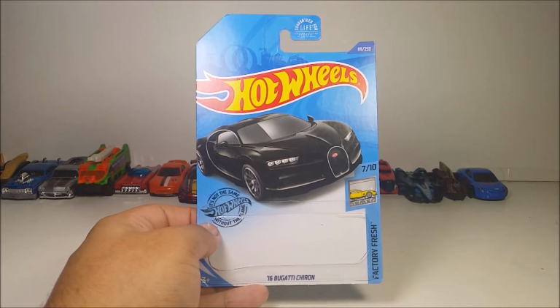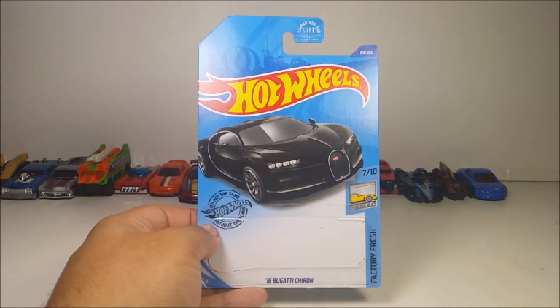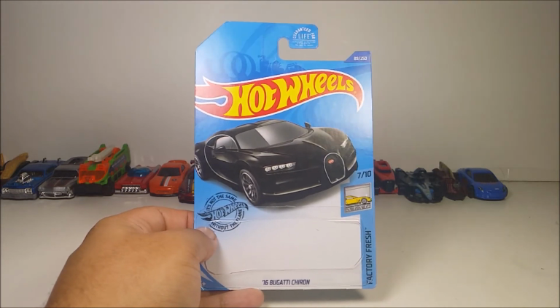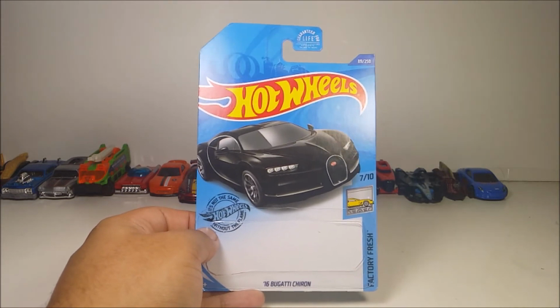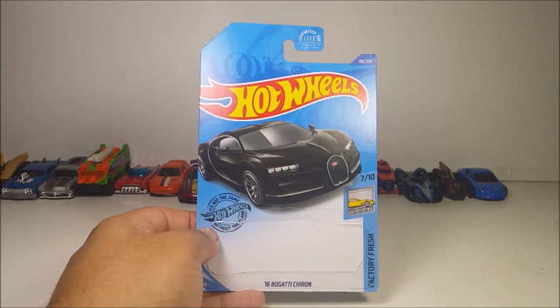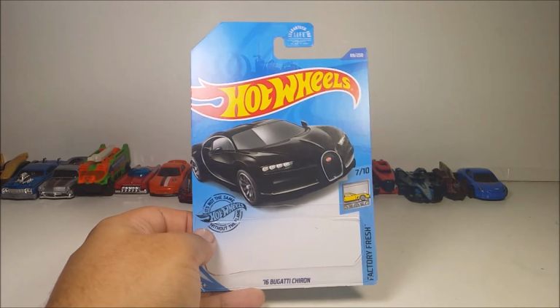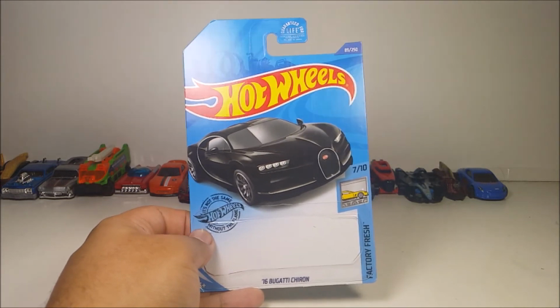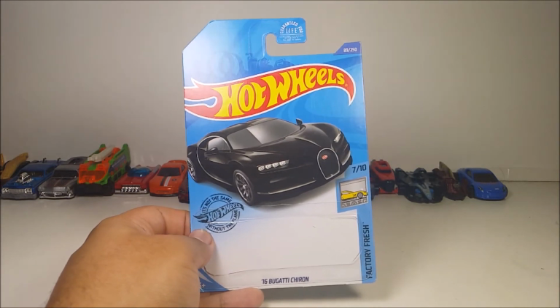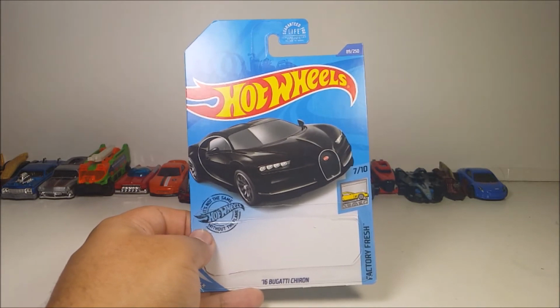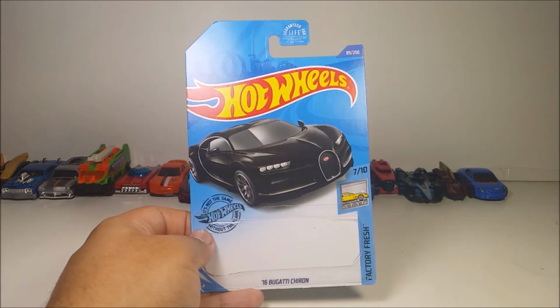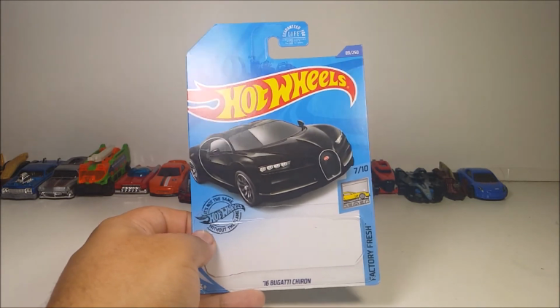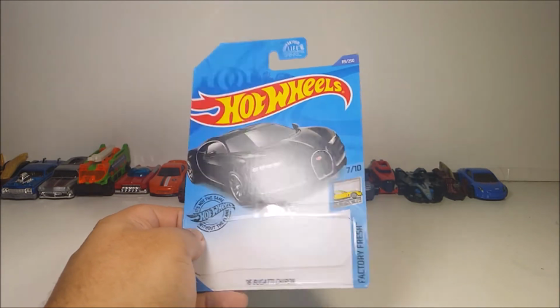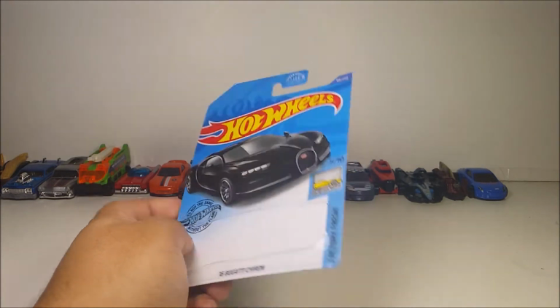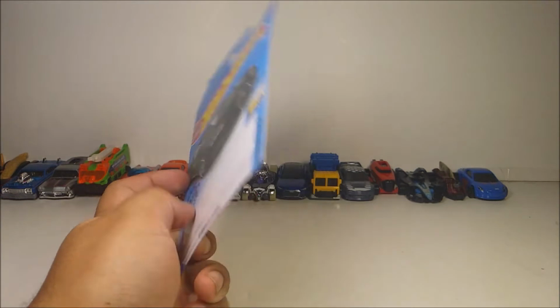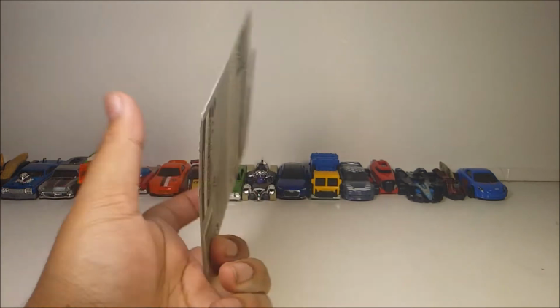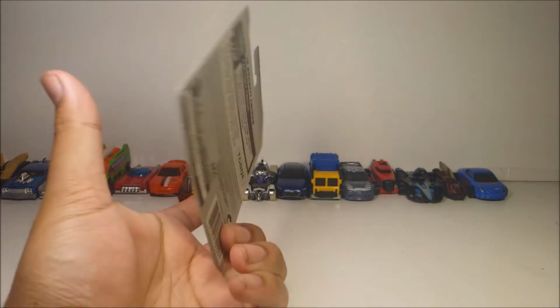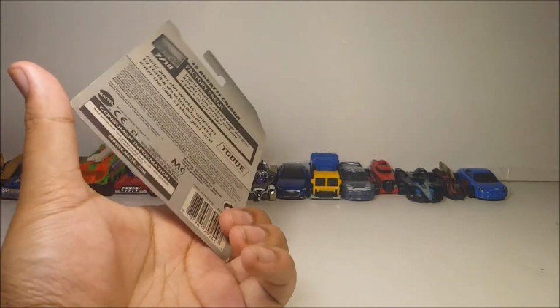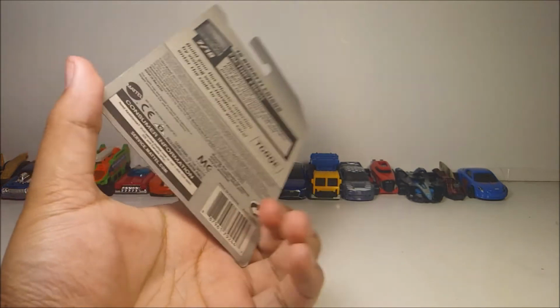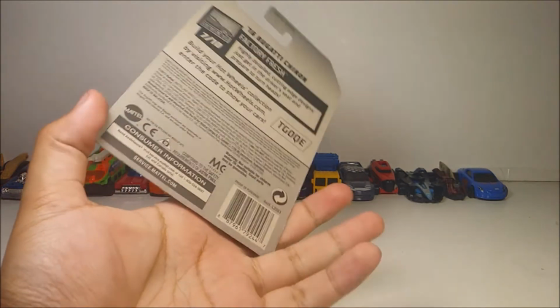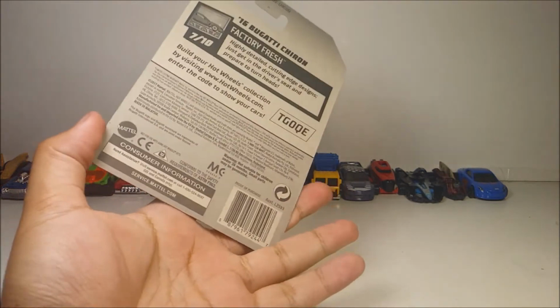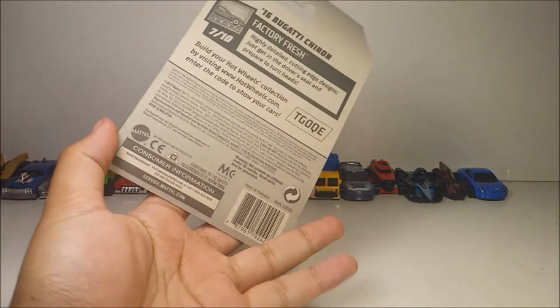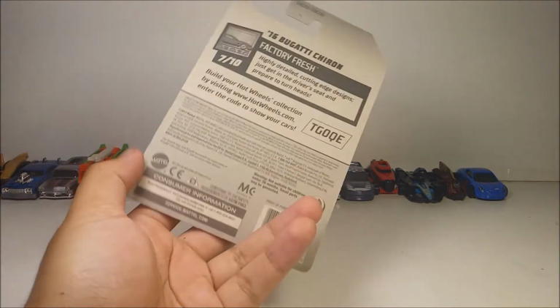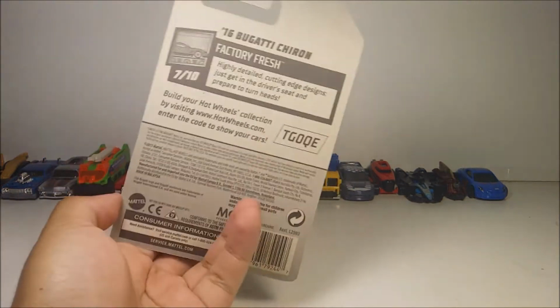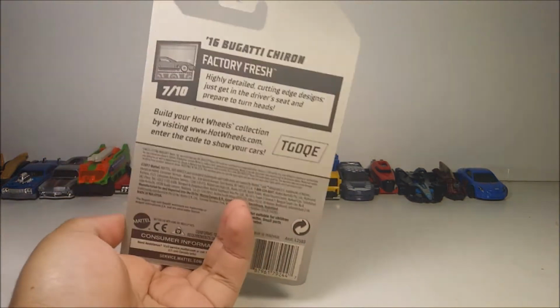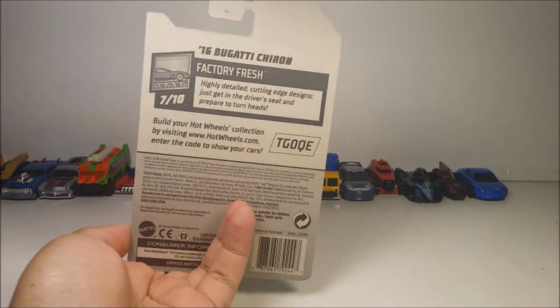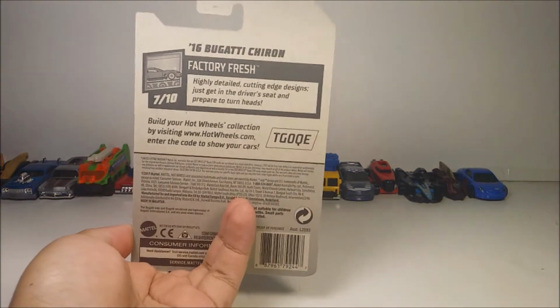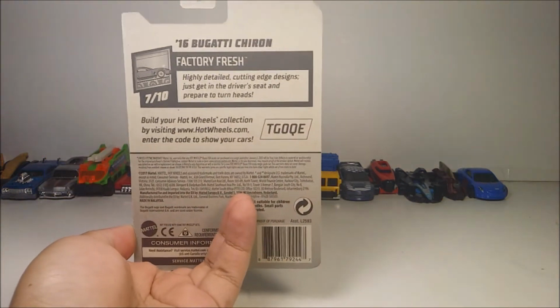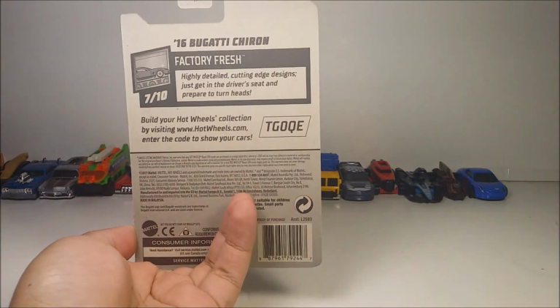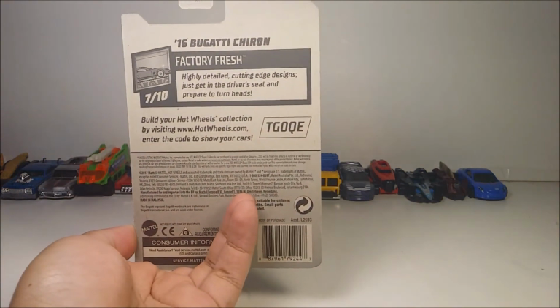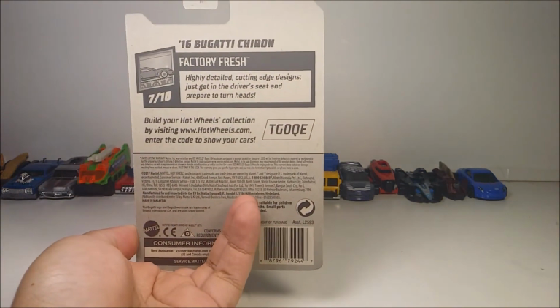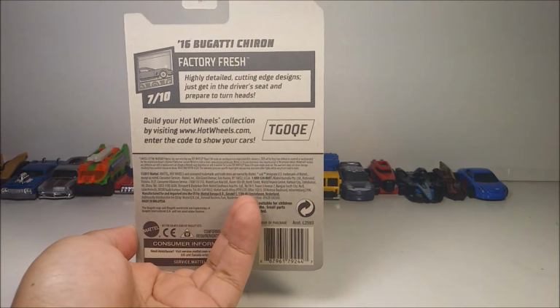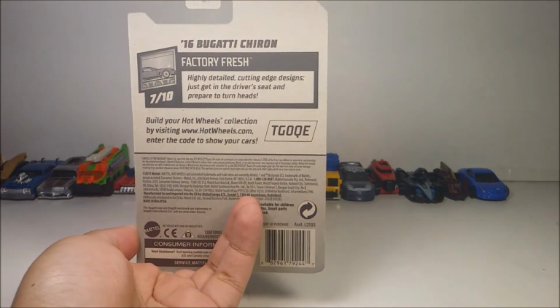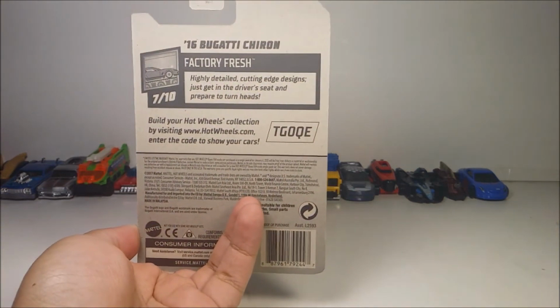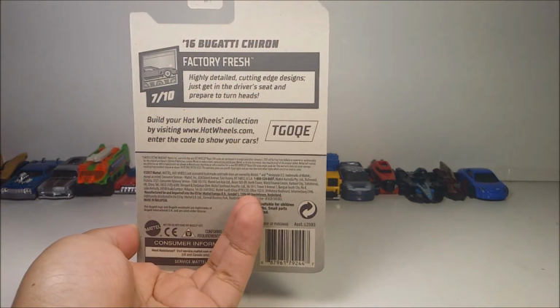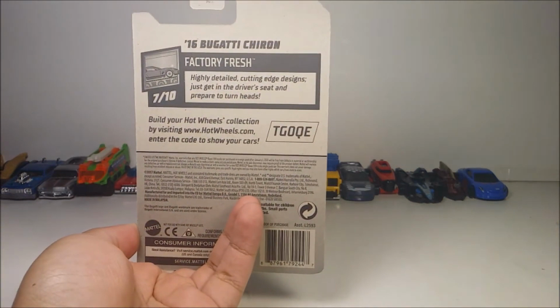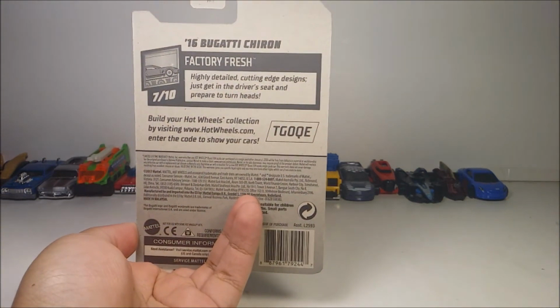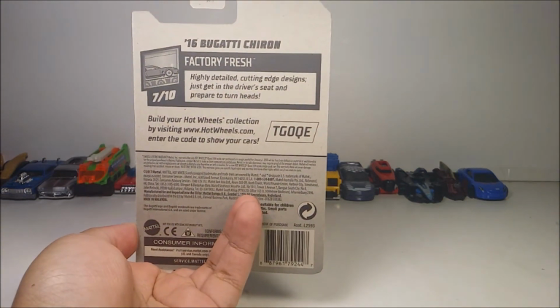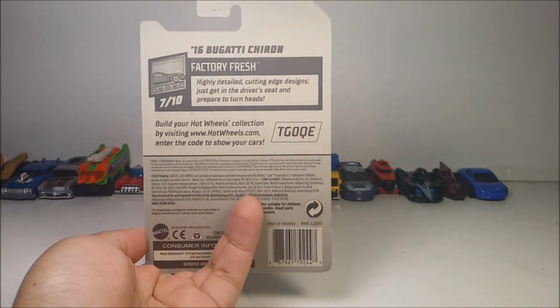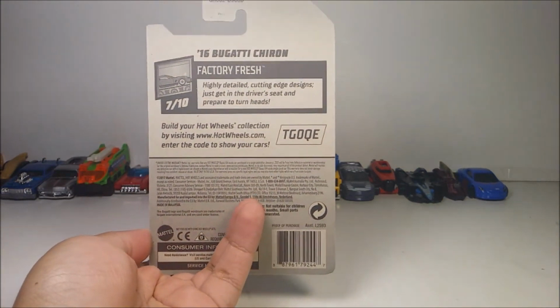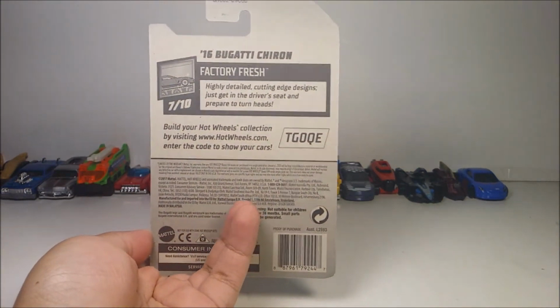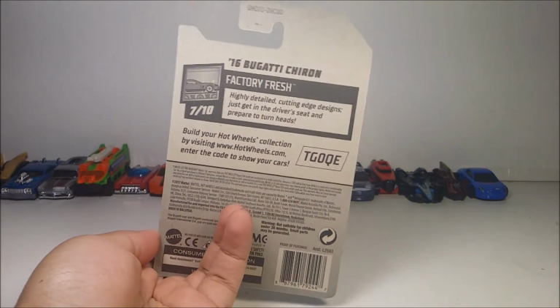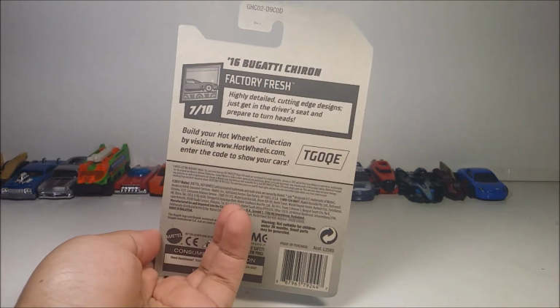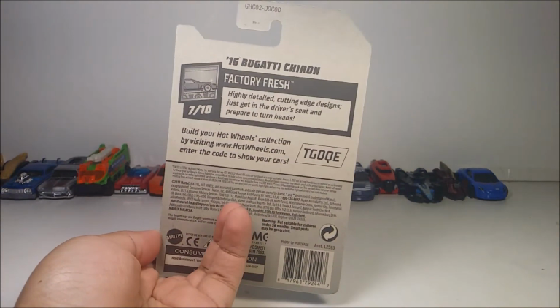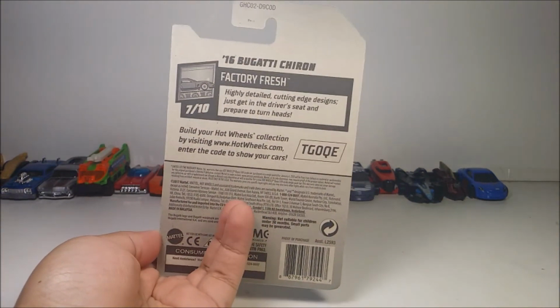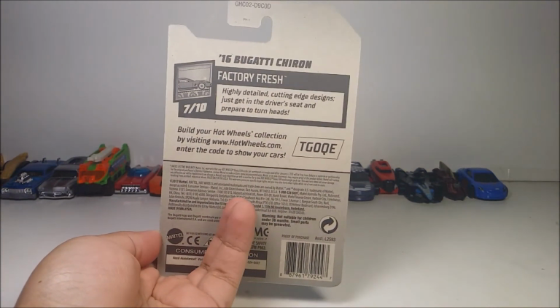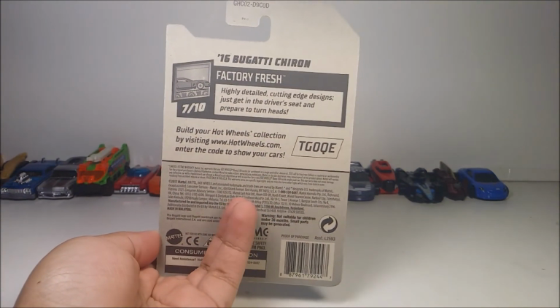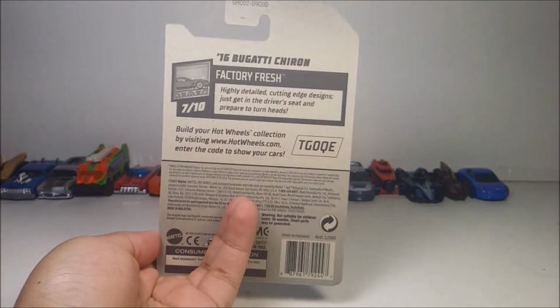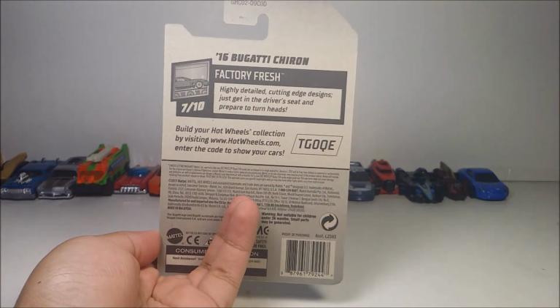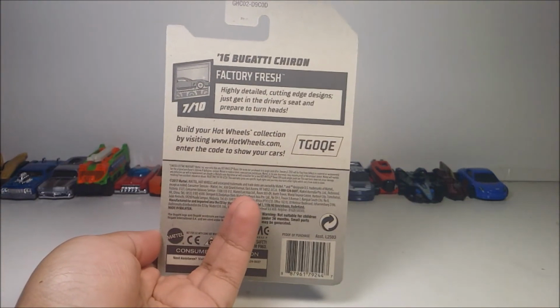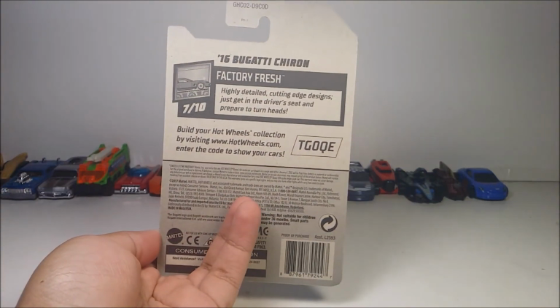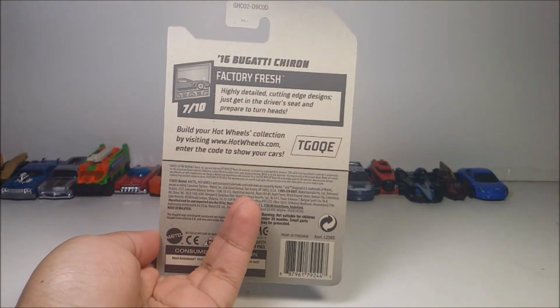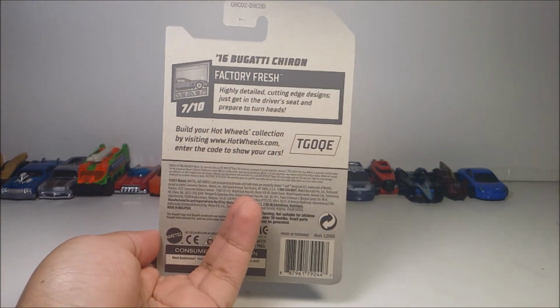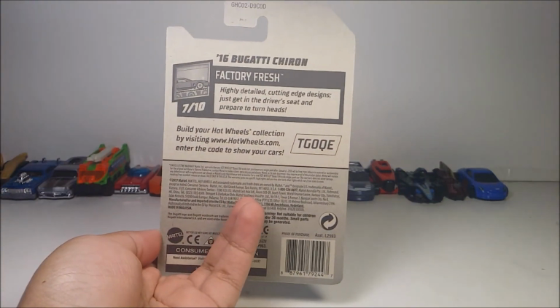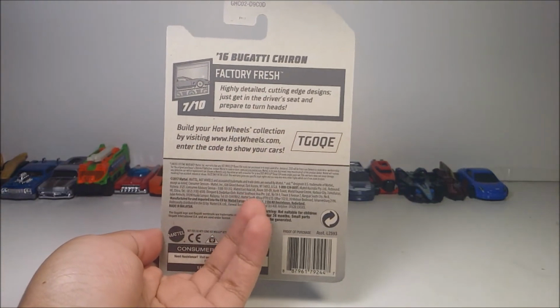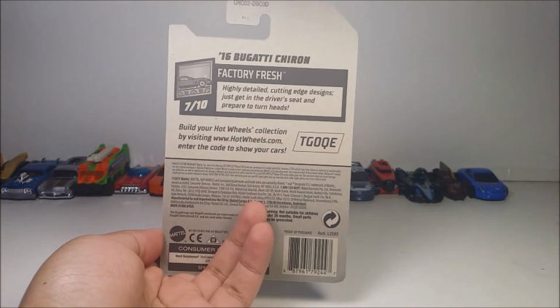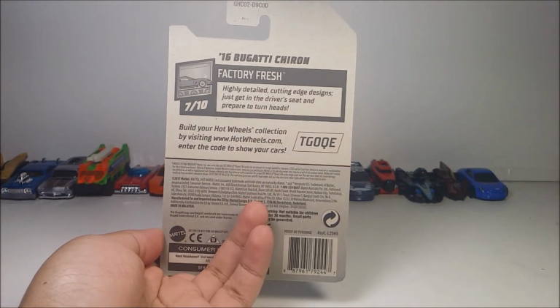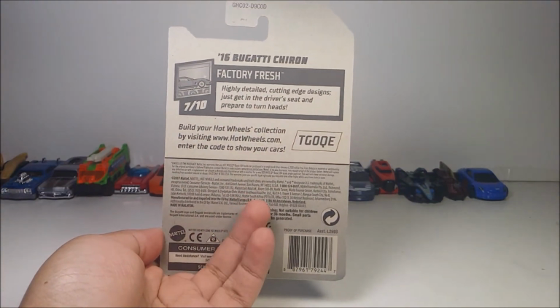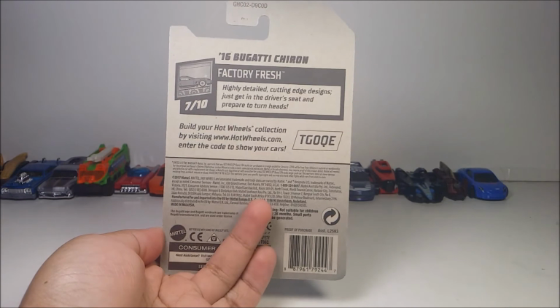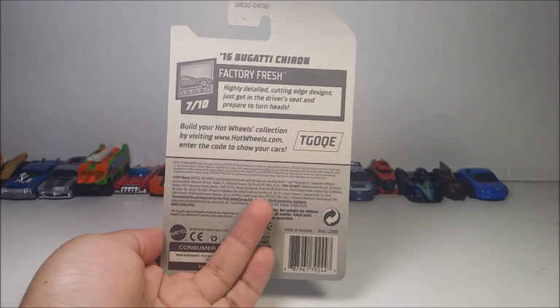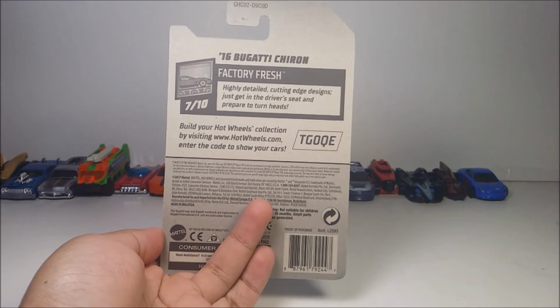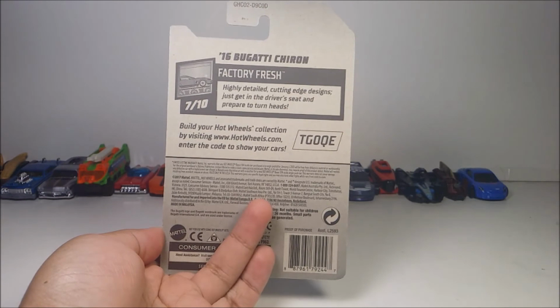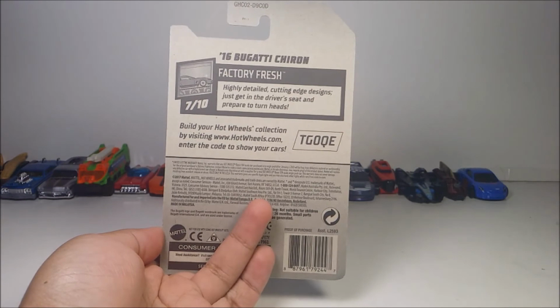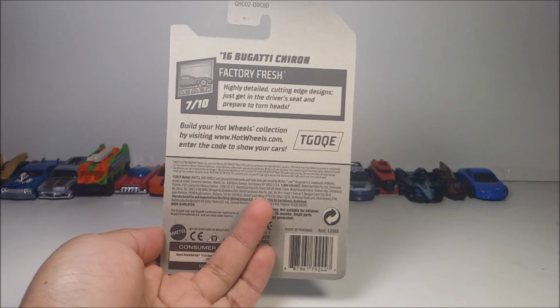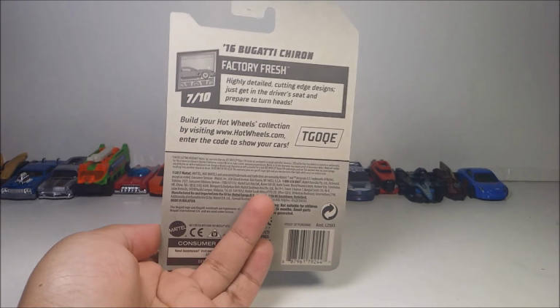So here it is, what it's looking like — the front of the packaging. And here it is, the back of the packaging. If you want to go ahead and get the code, pause the video.